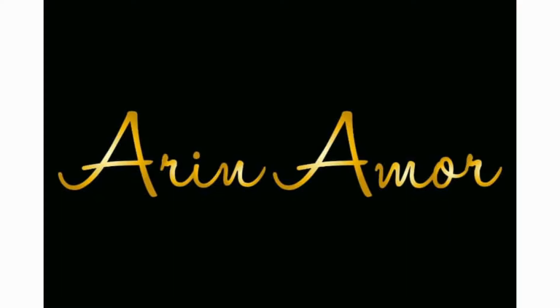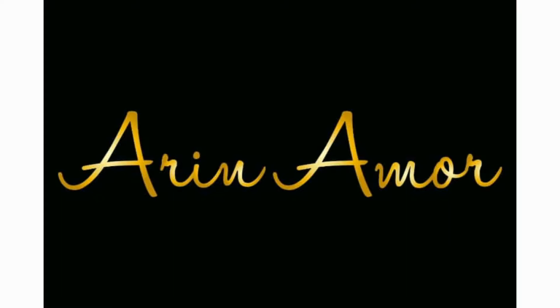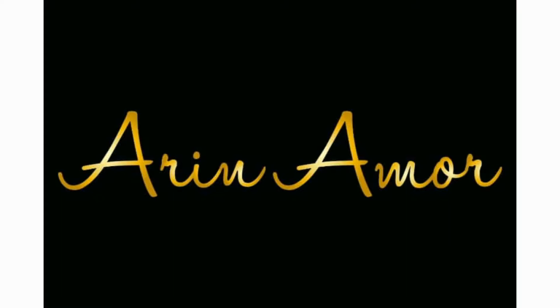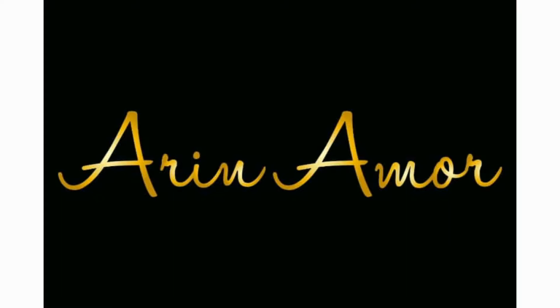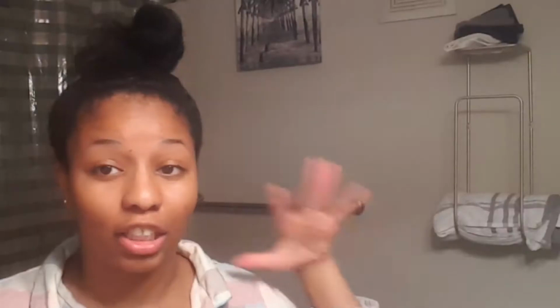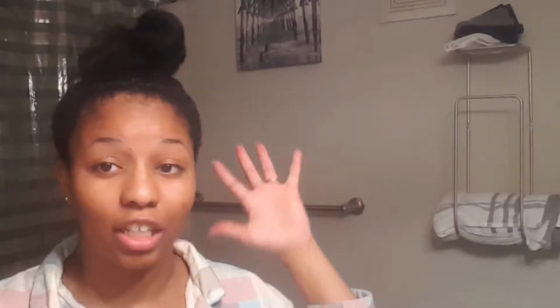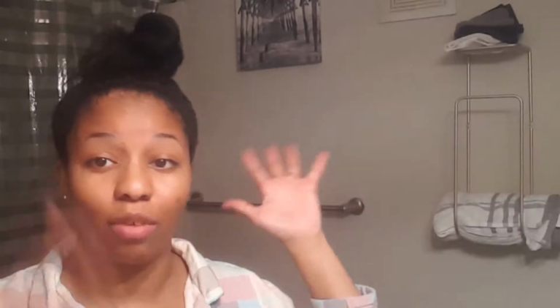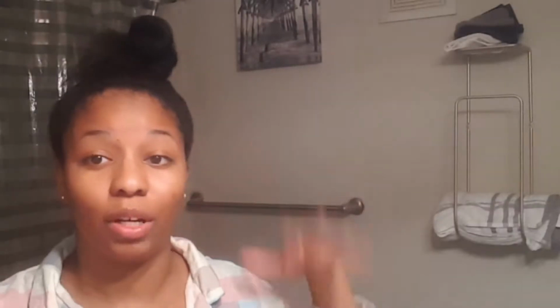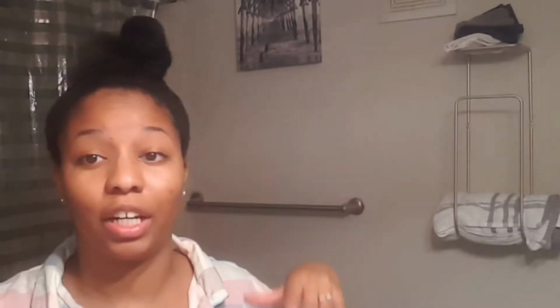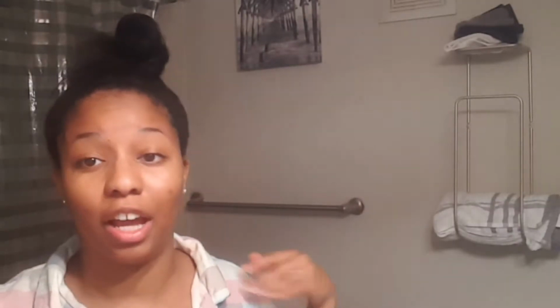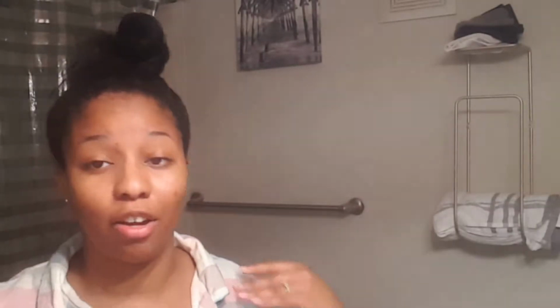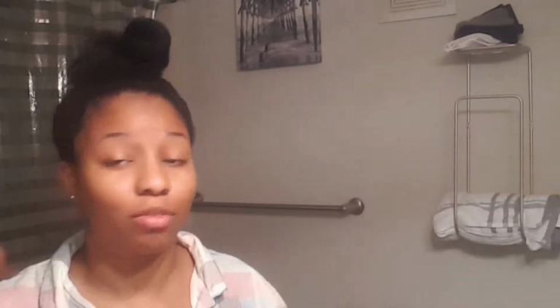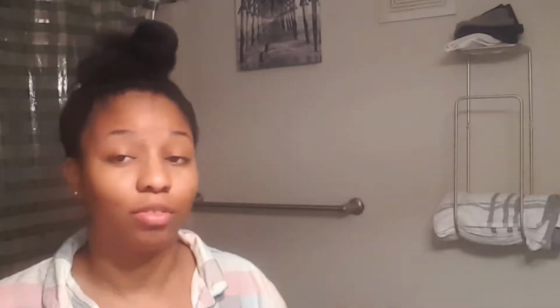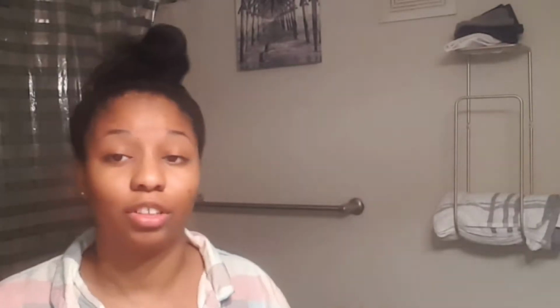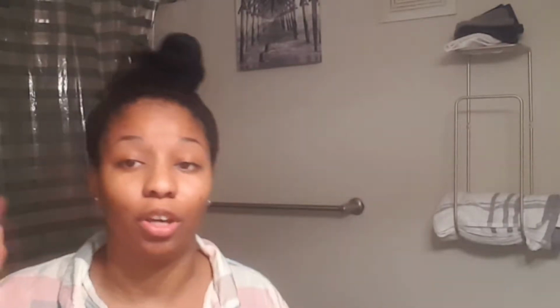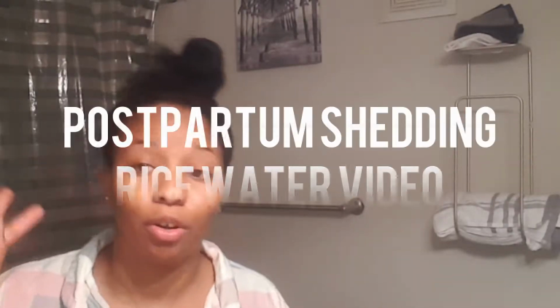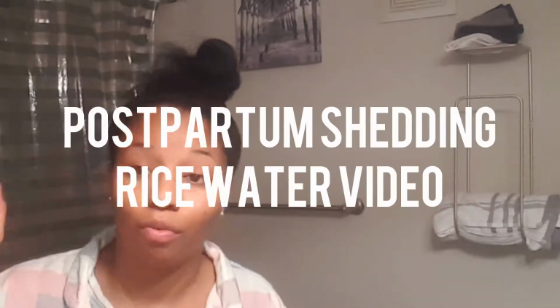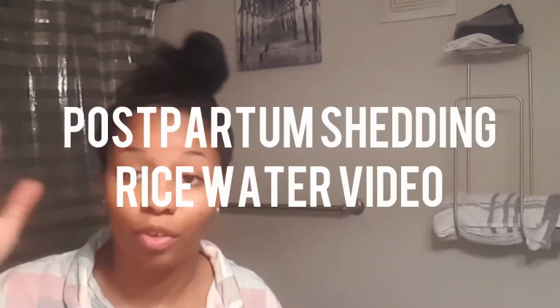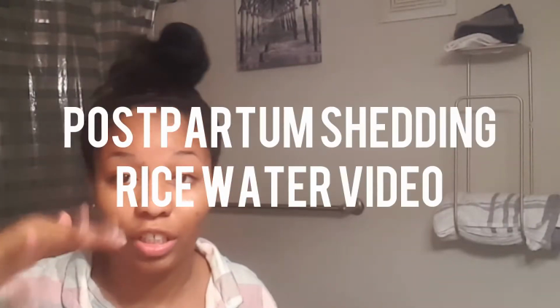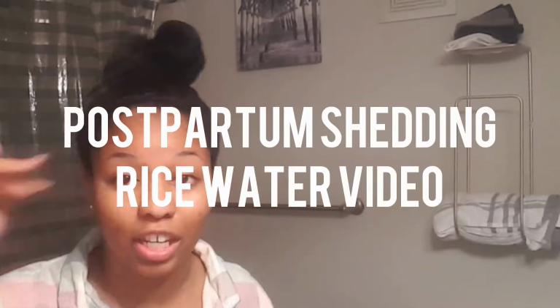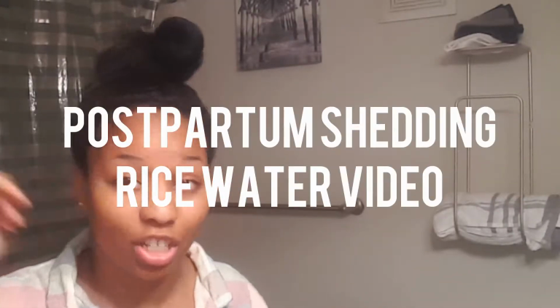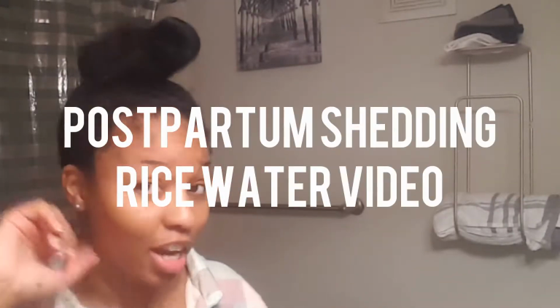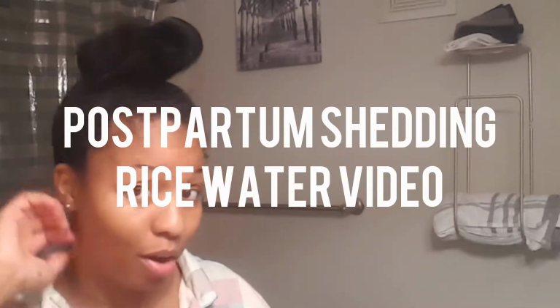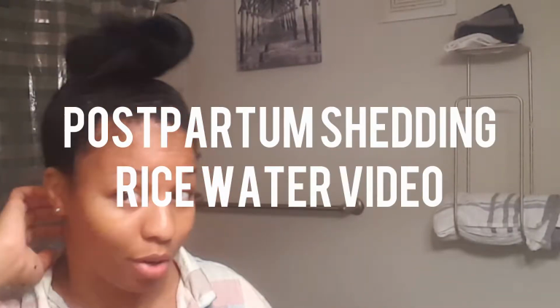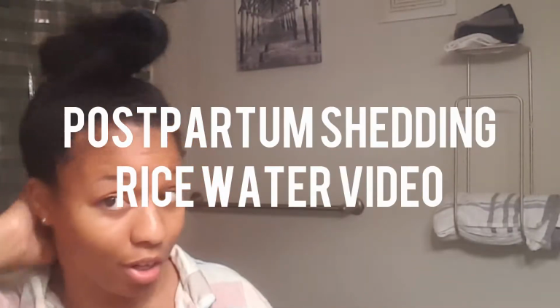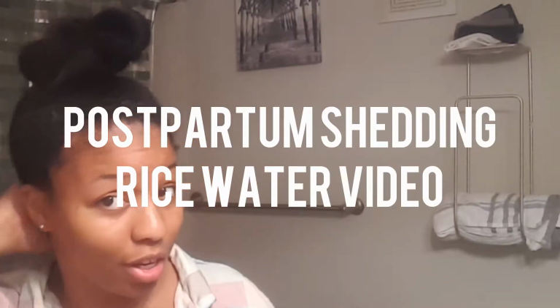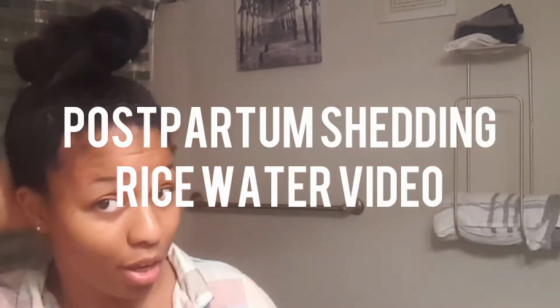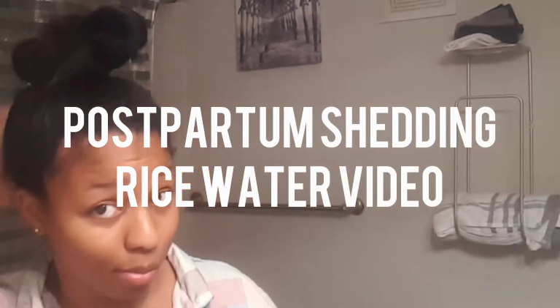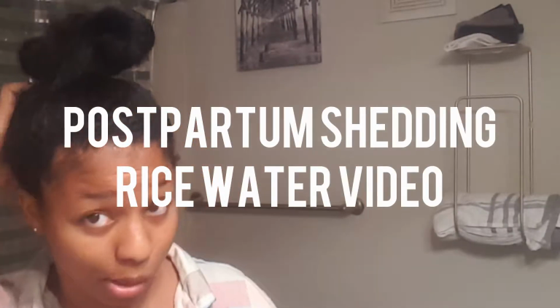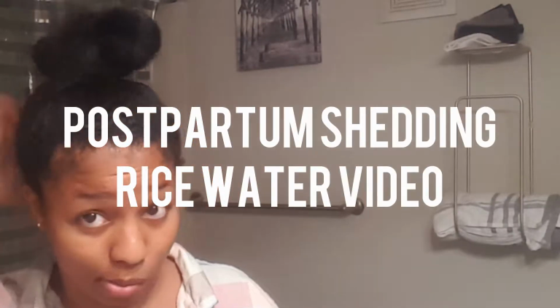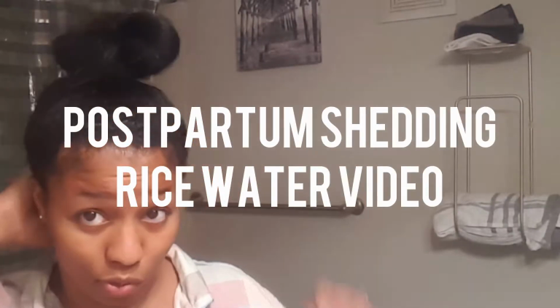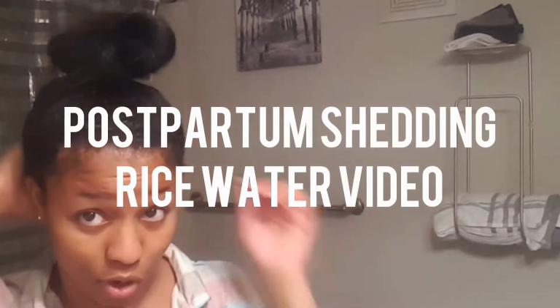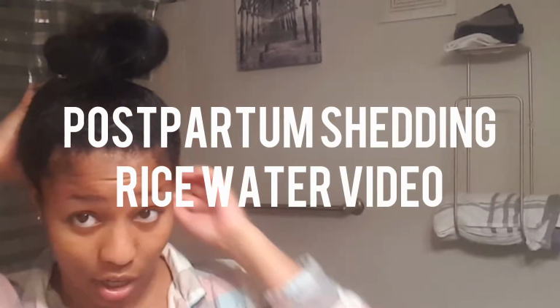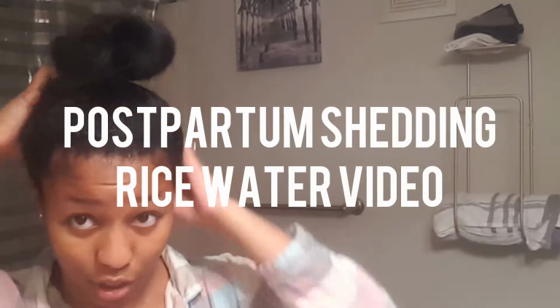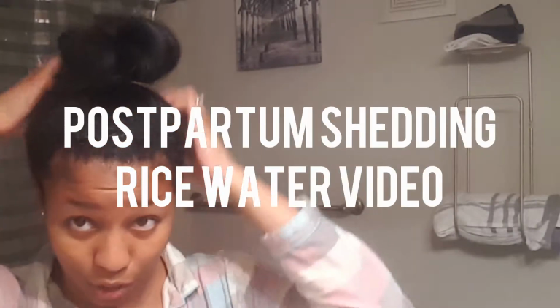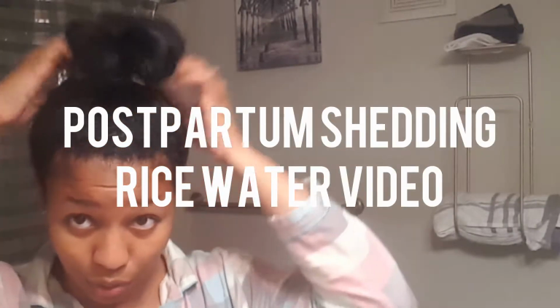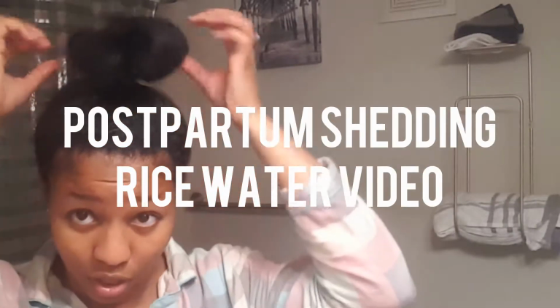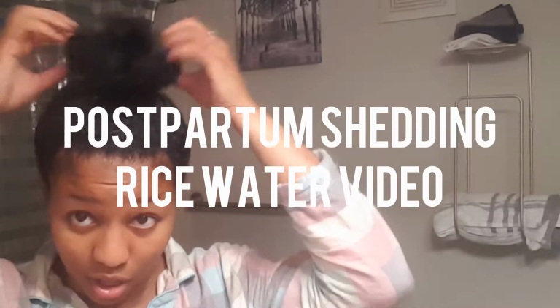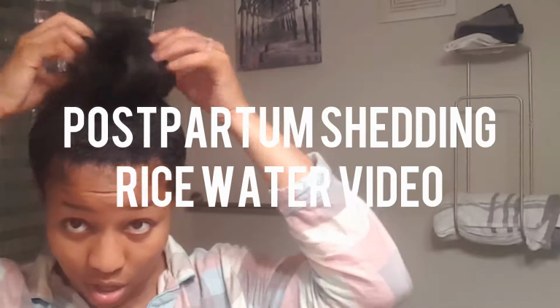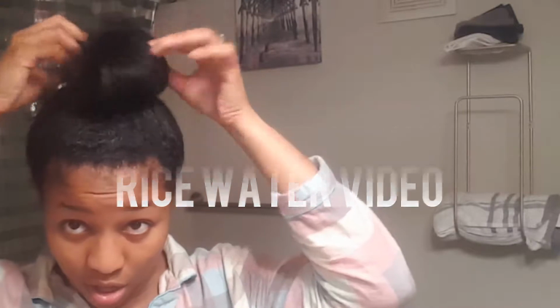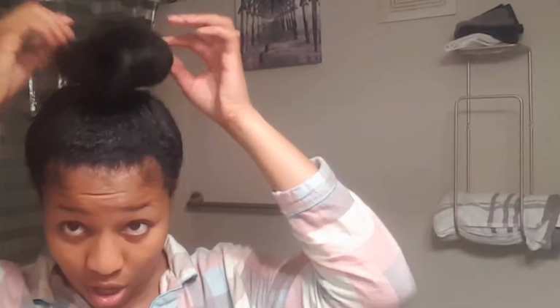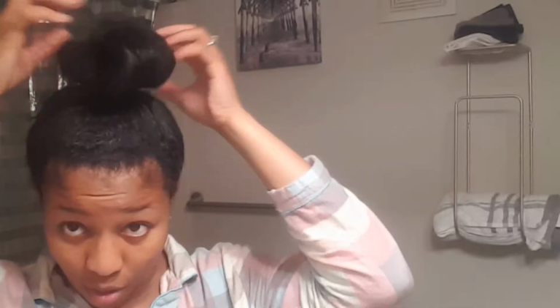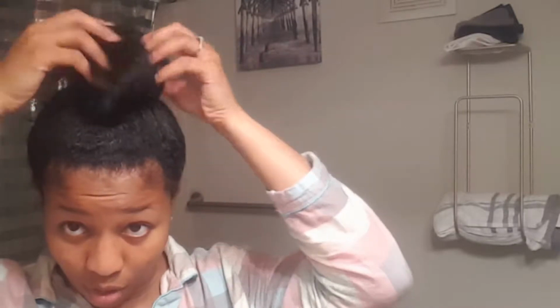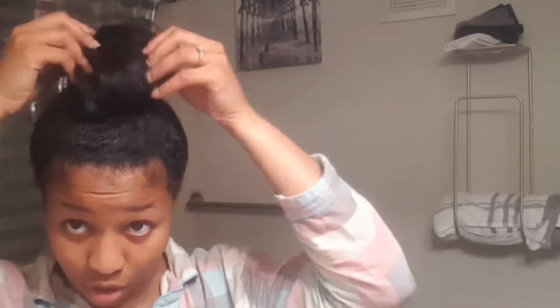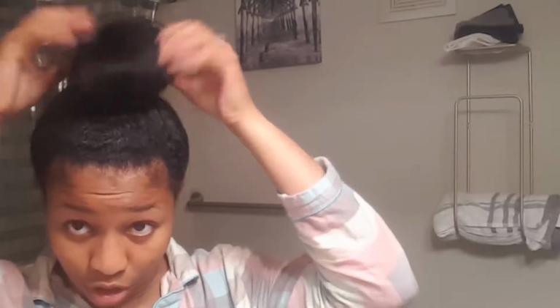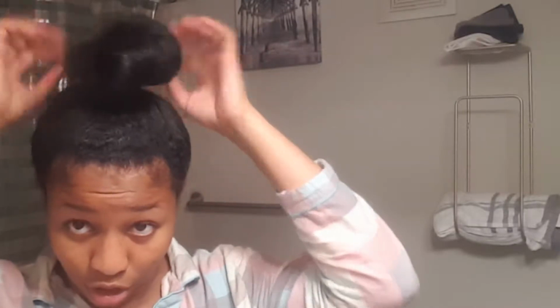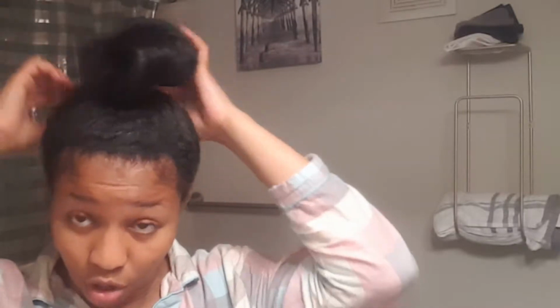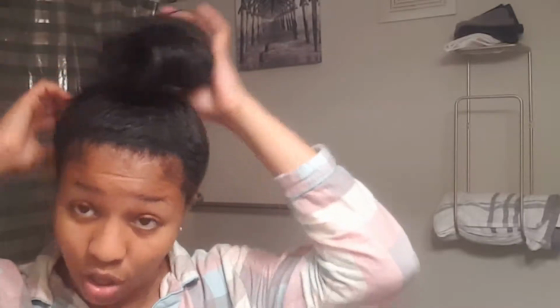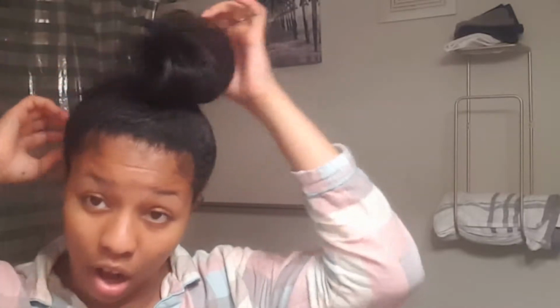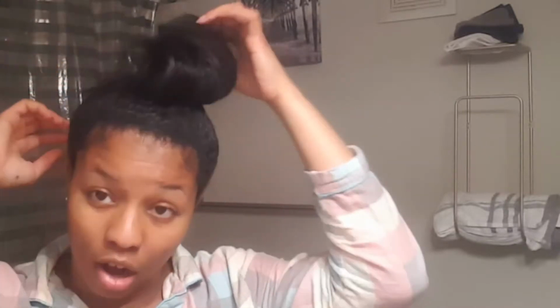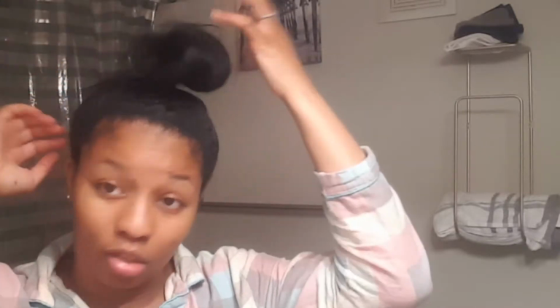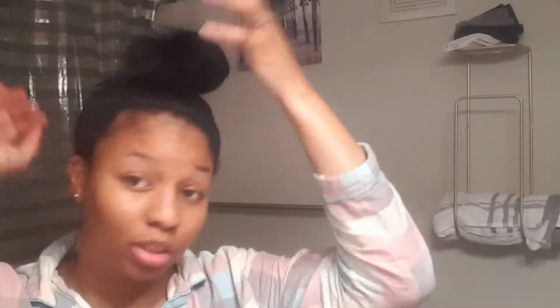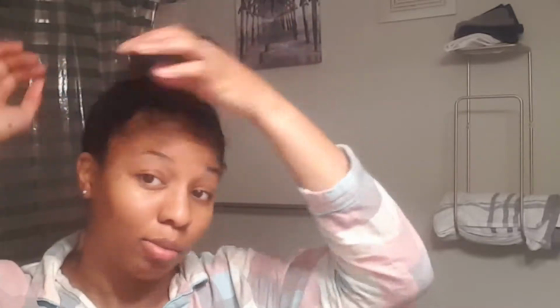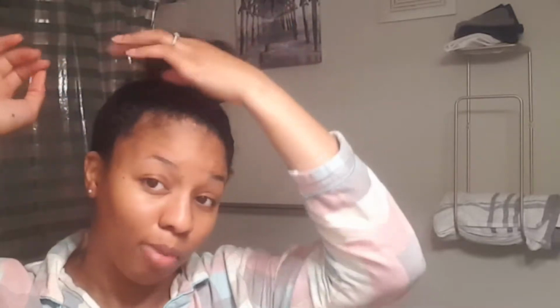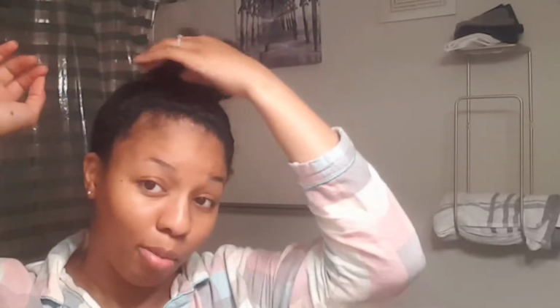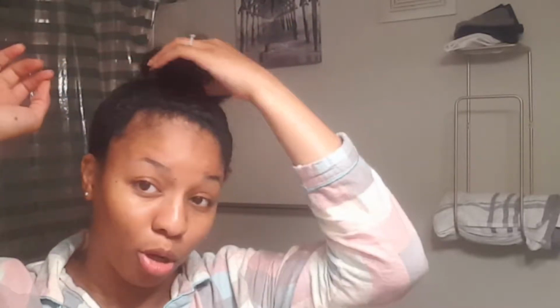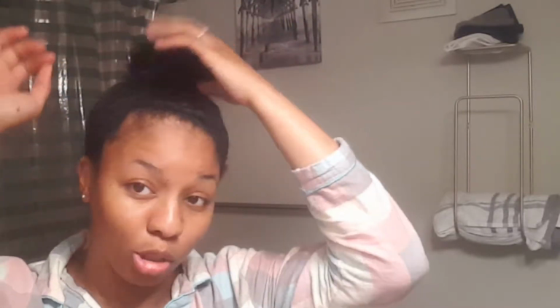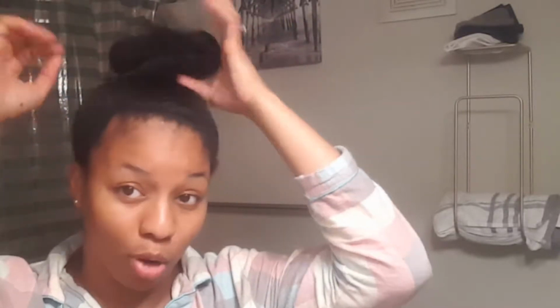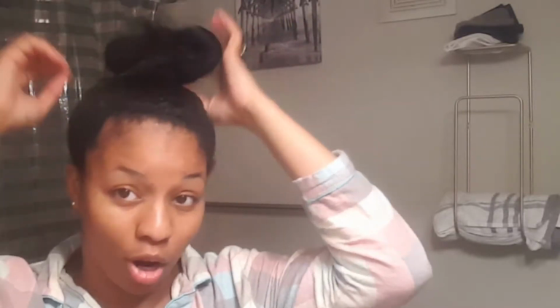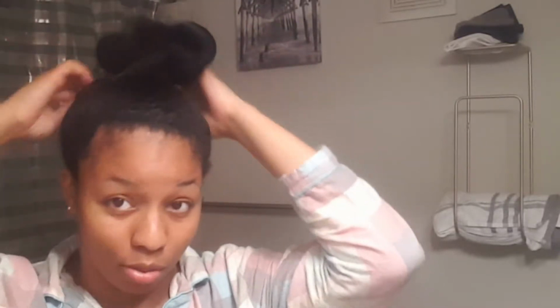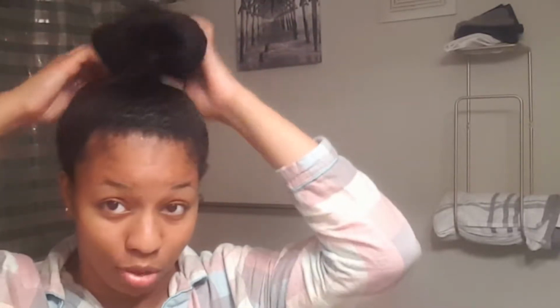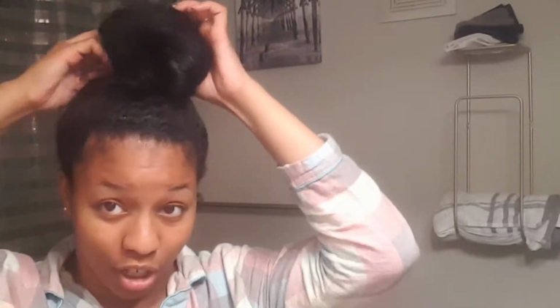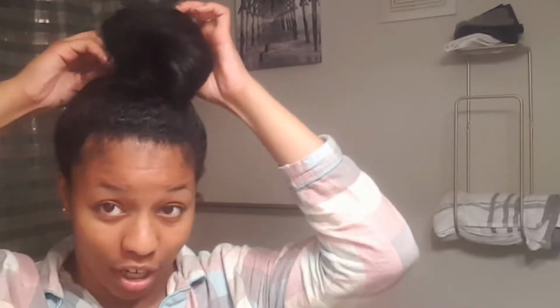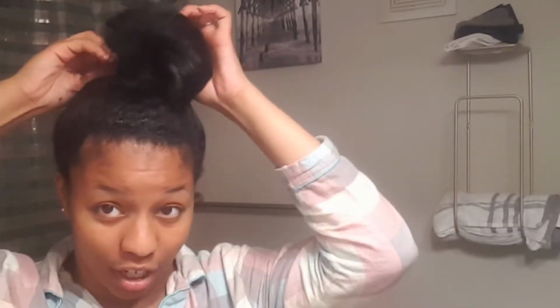Just got done working out, so I'm going to take a shower, but before I do, I want to show y'all some of my postpartum shedding.